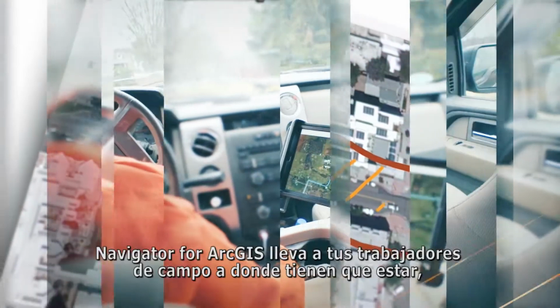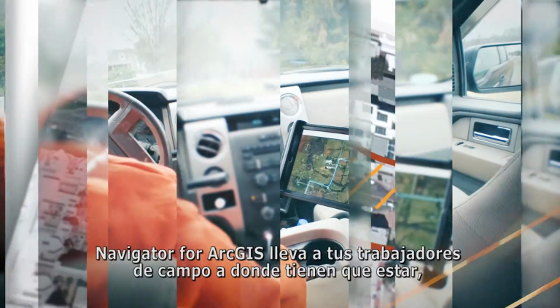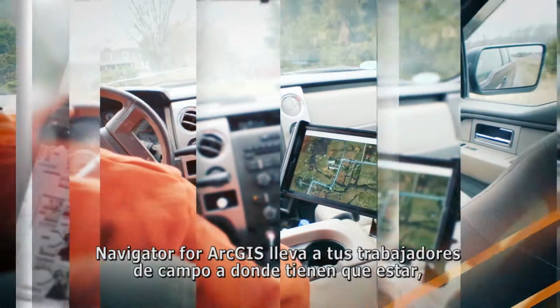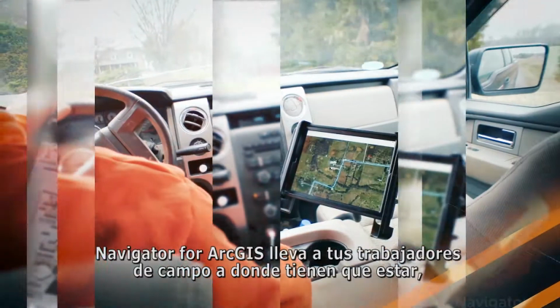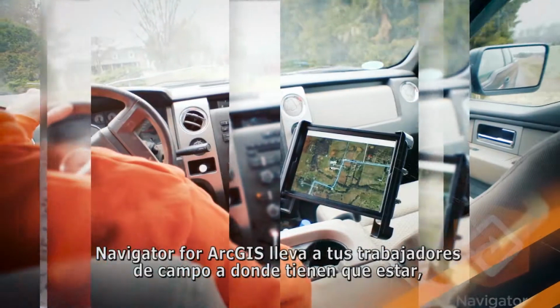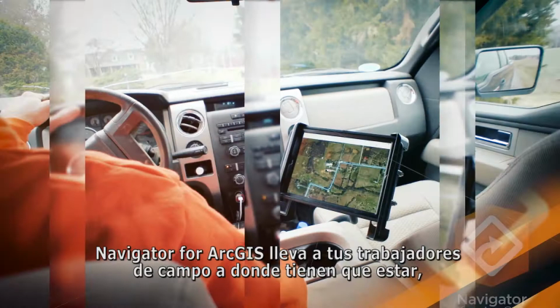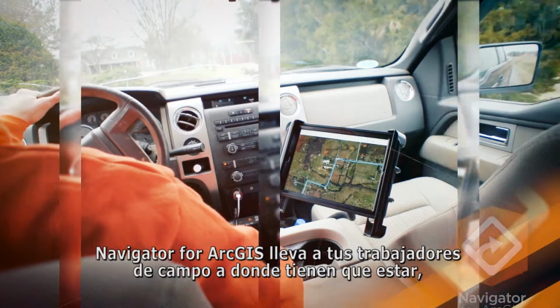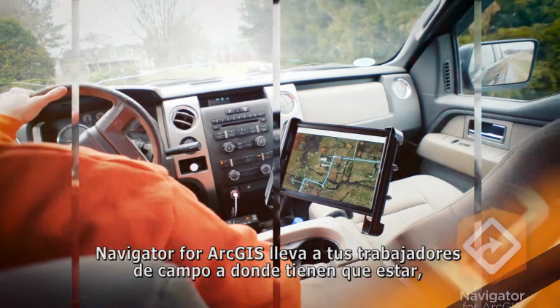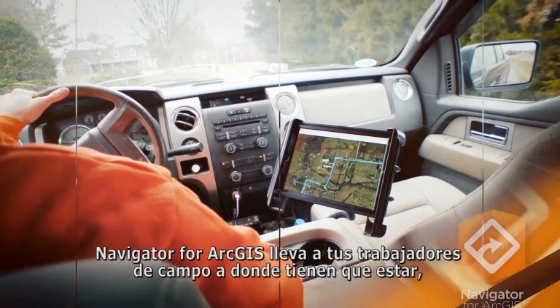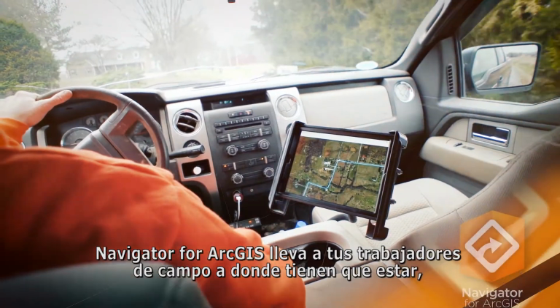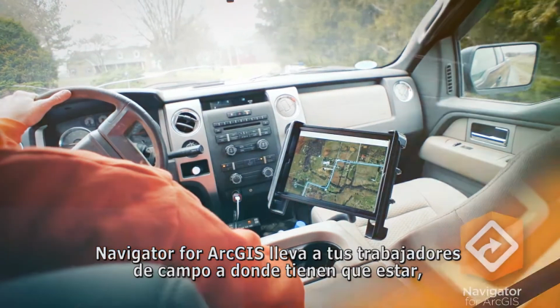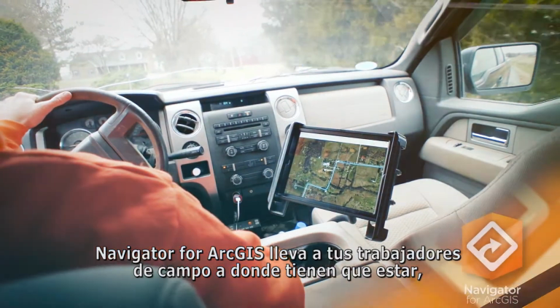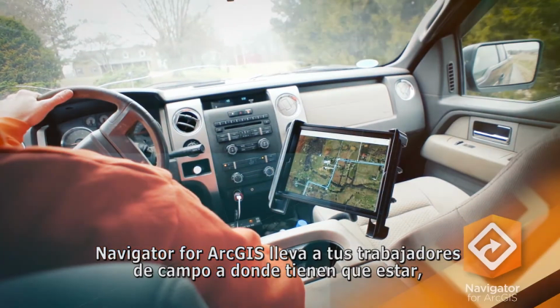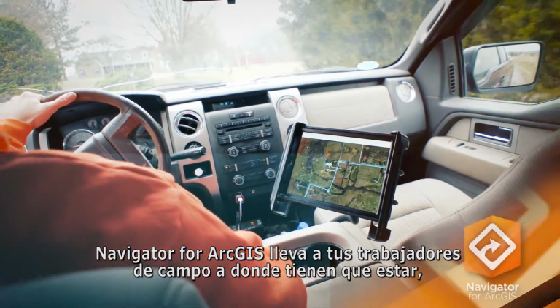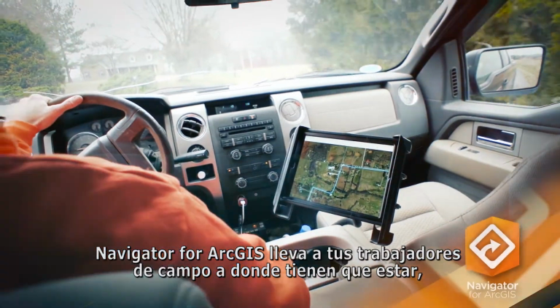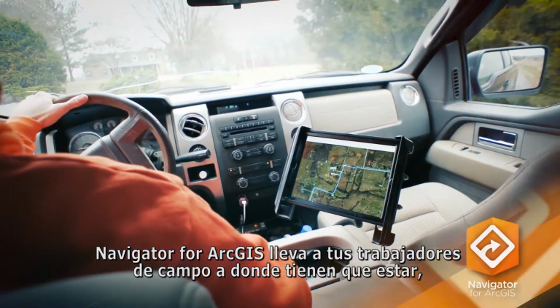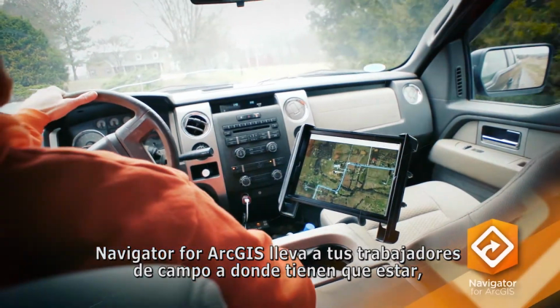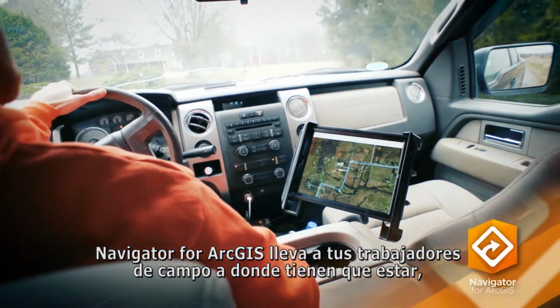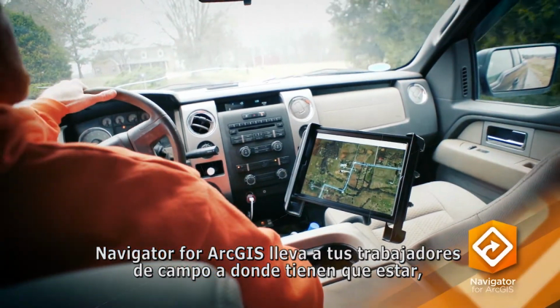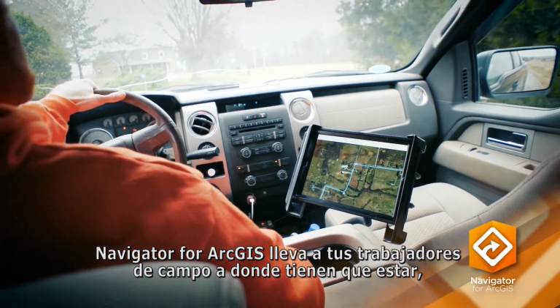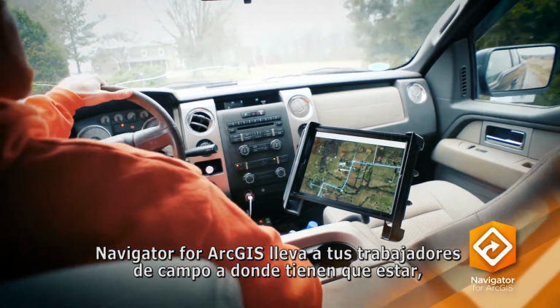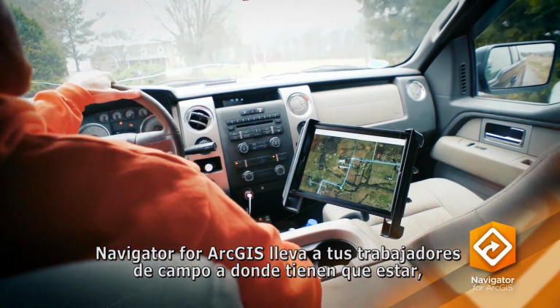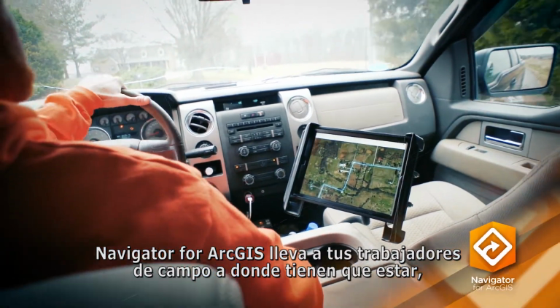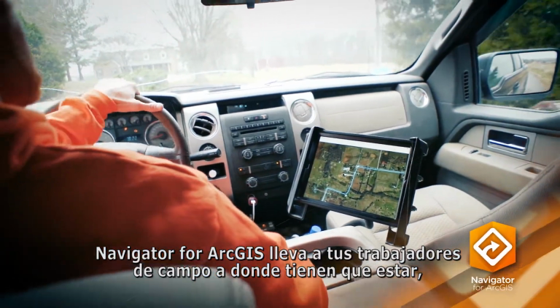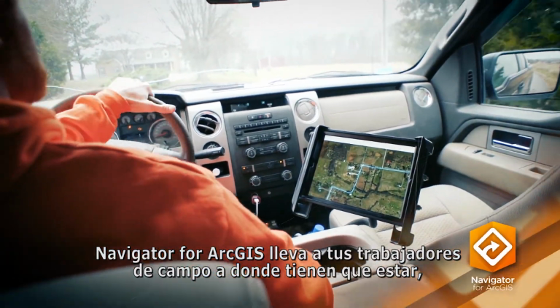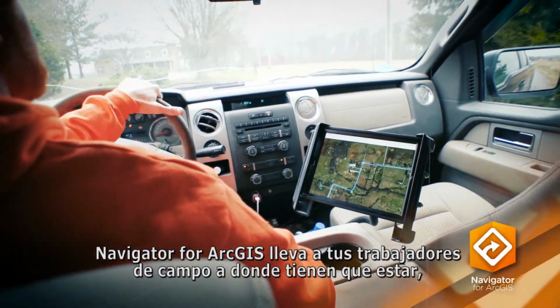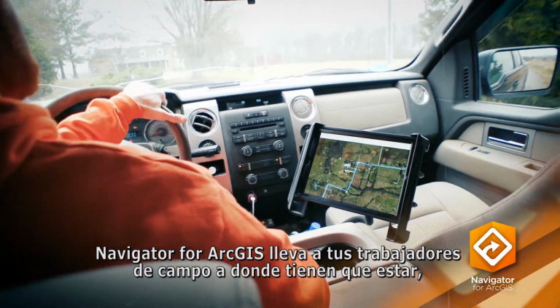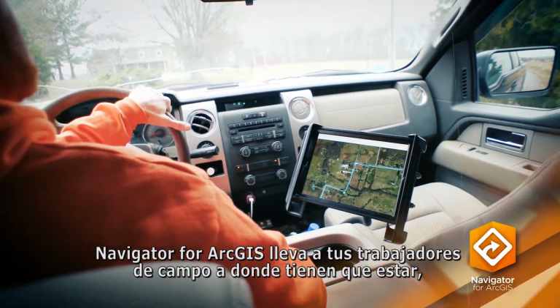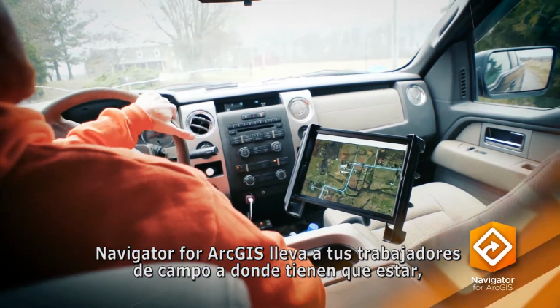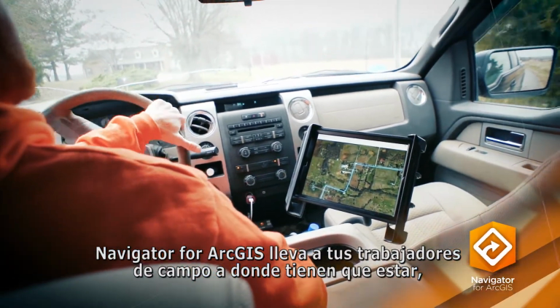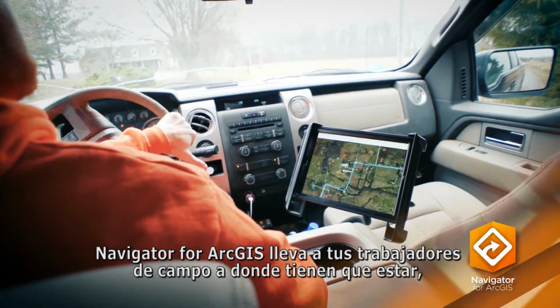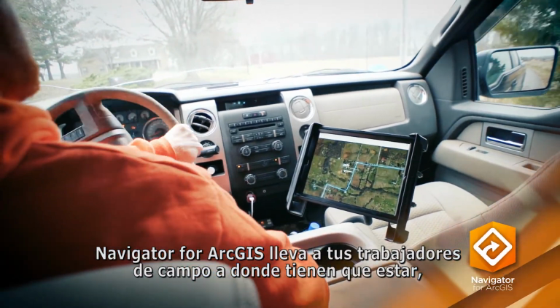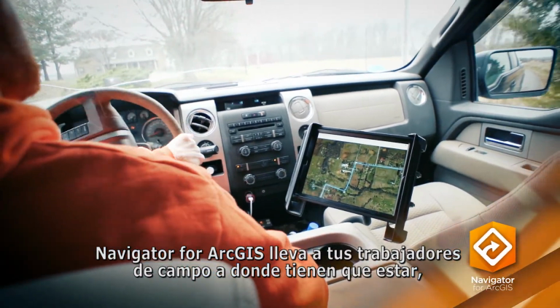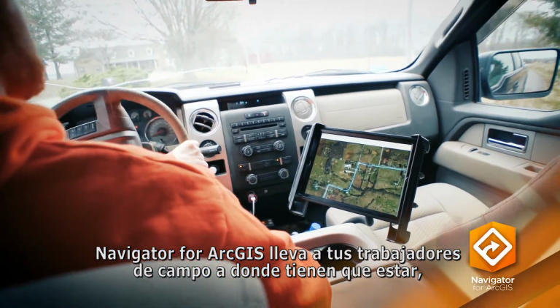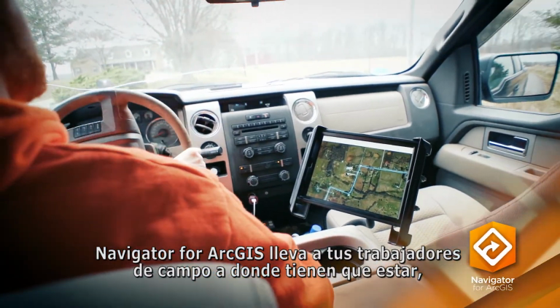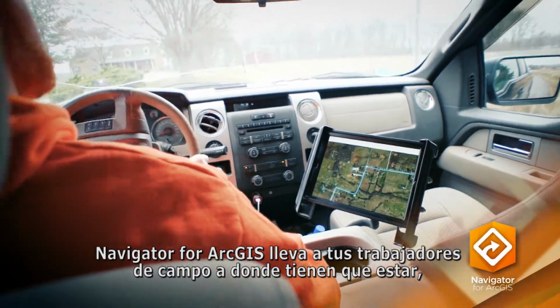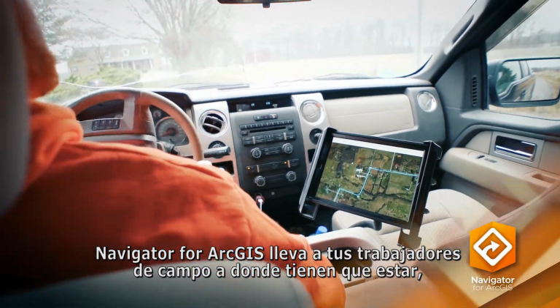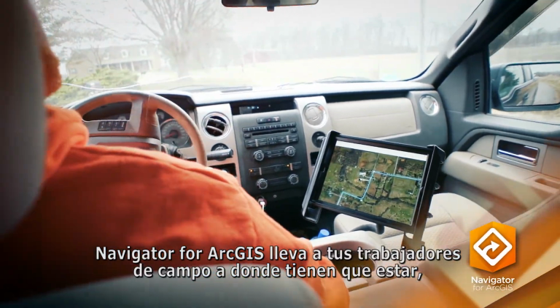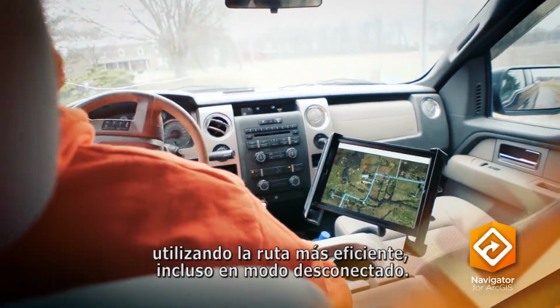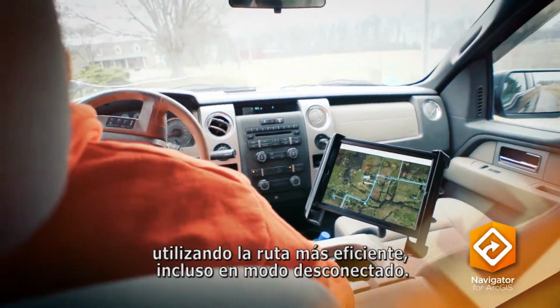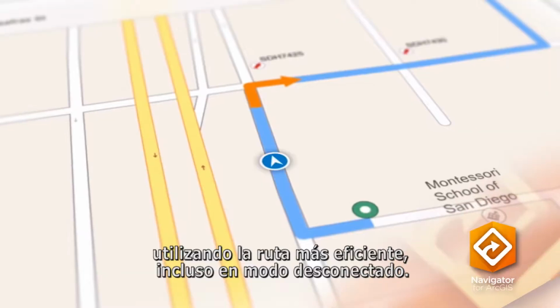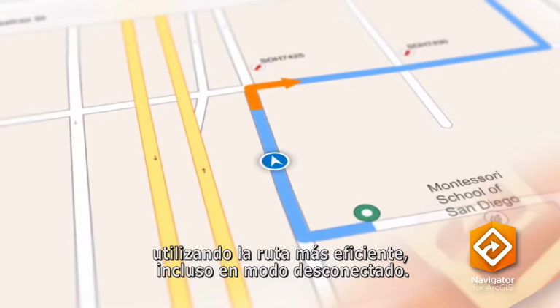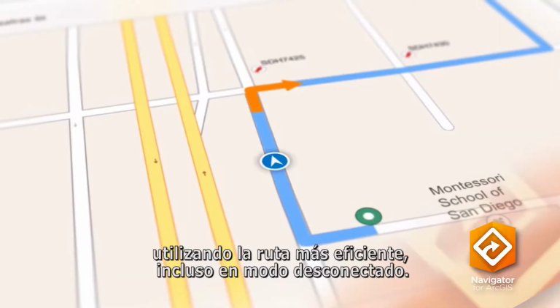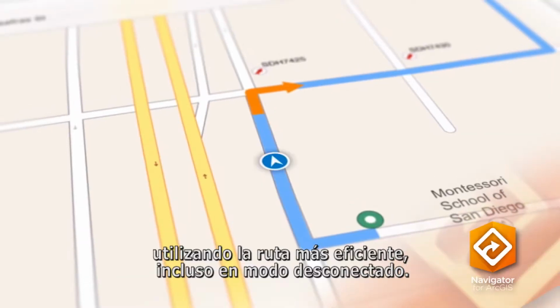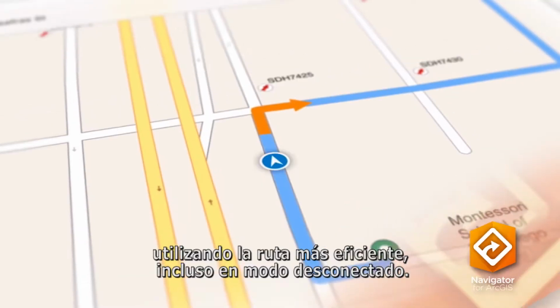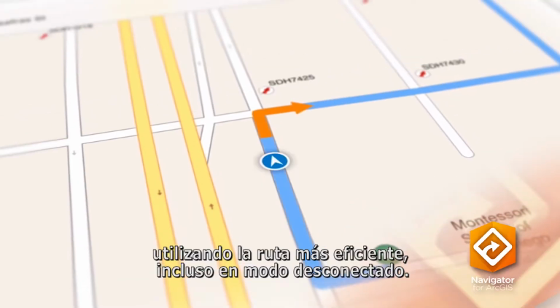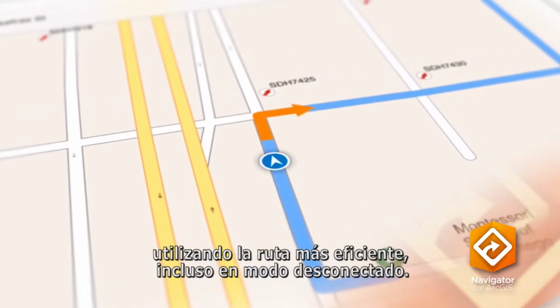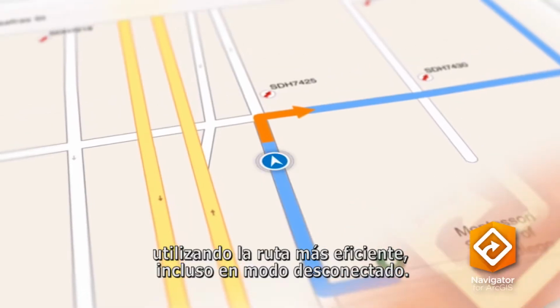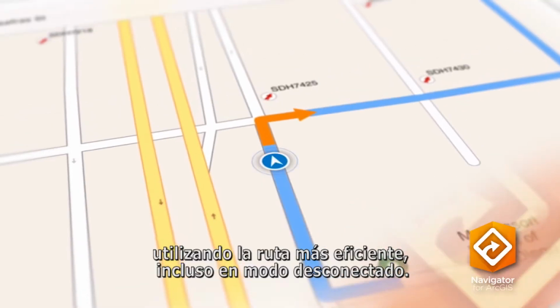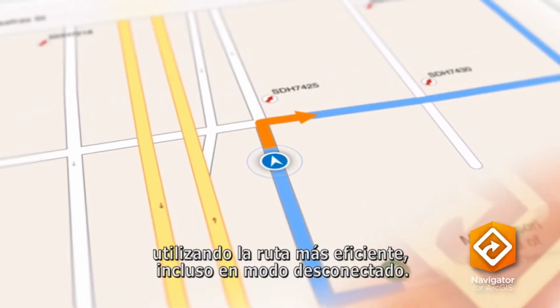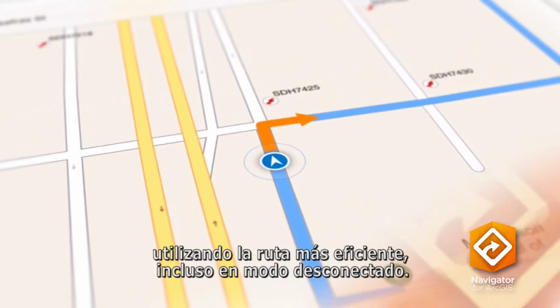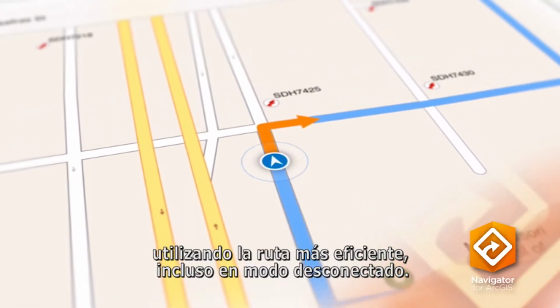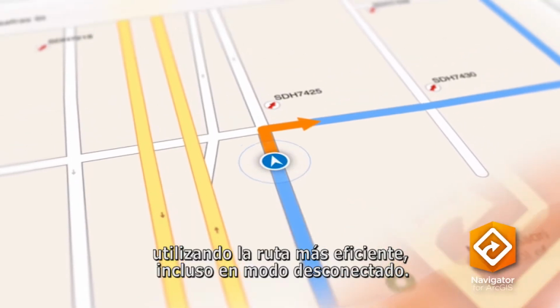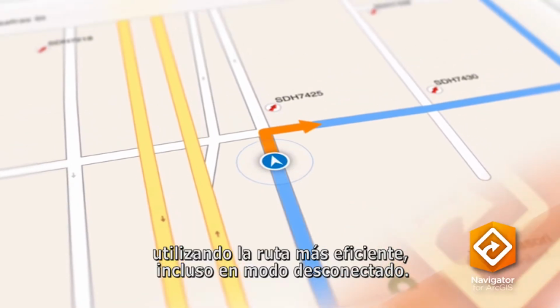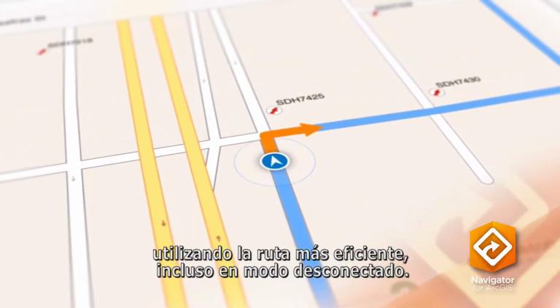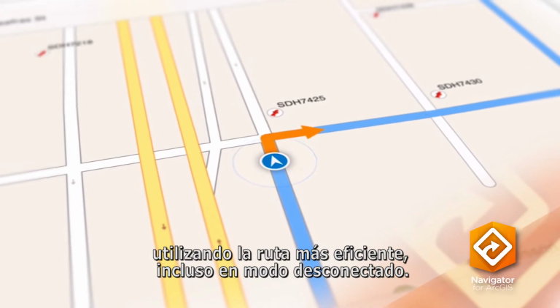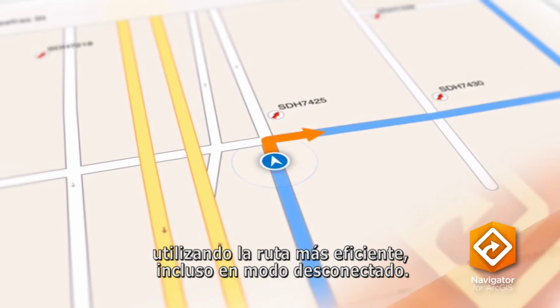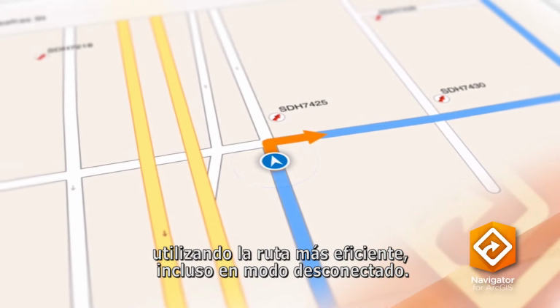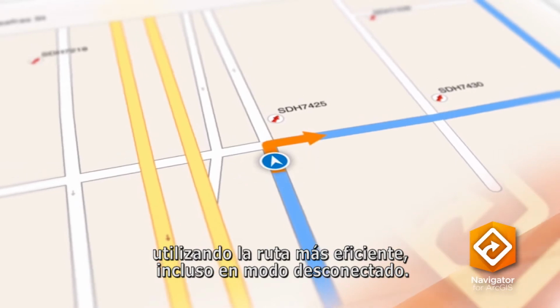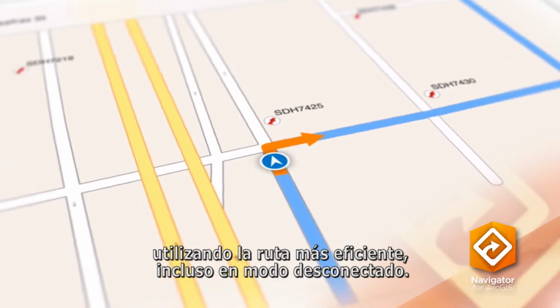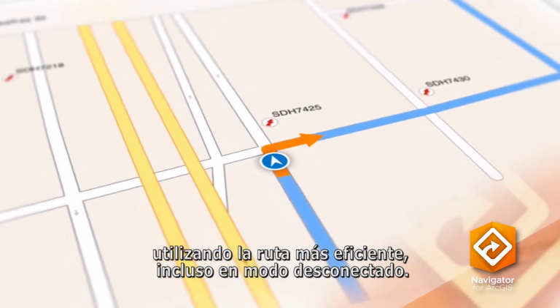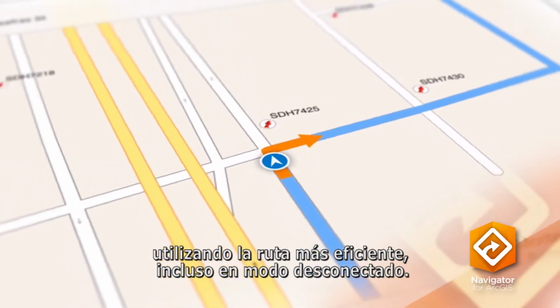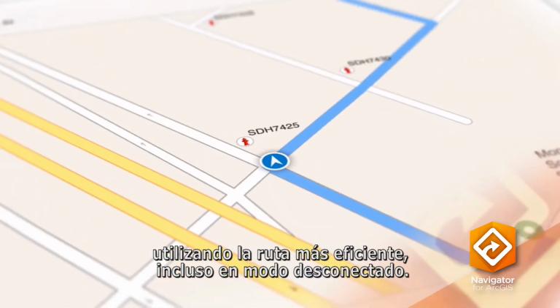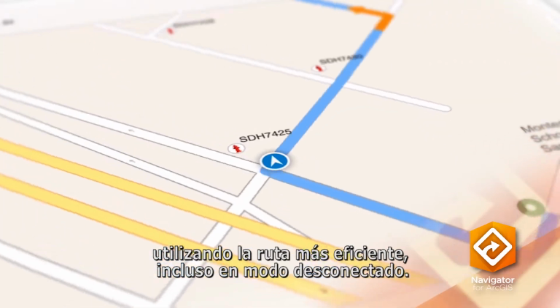Navigator for ArcGIS gets your field workers where they need to be, using the most efficient route, even while disconnected.